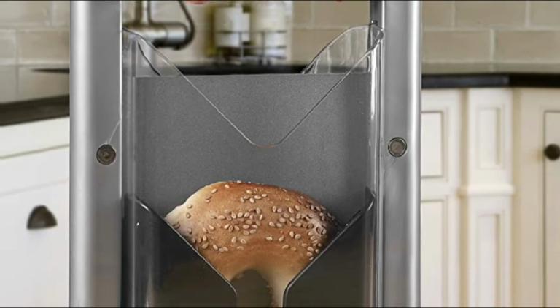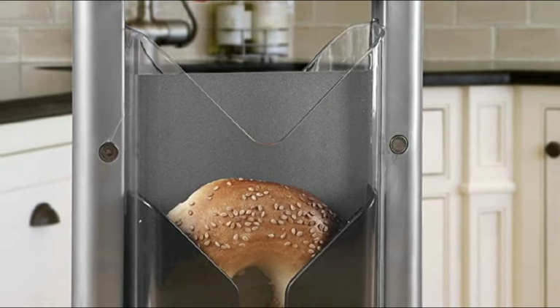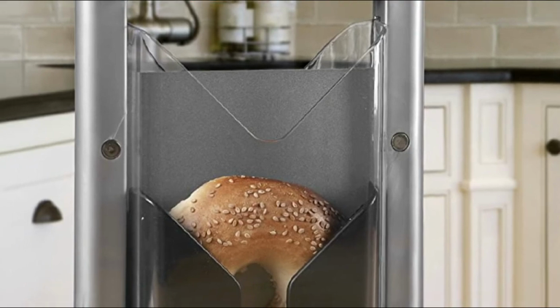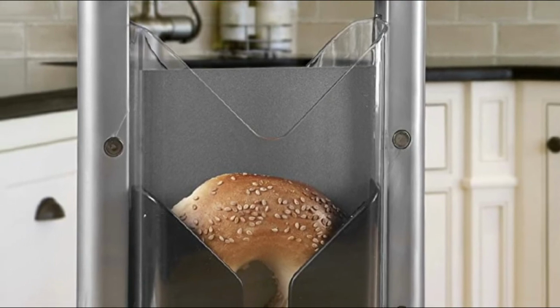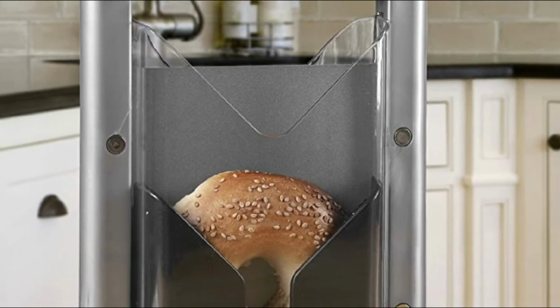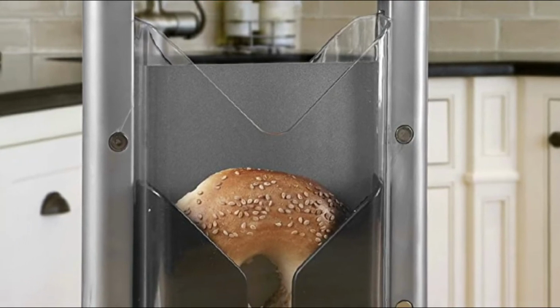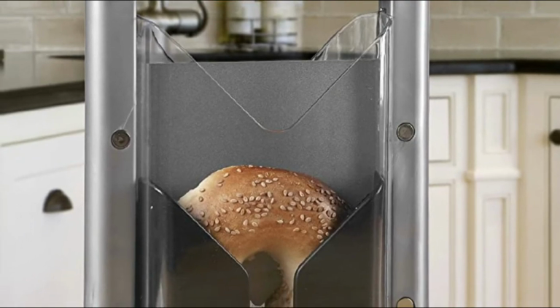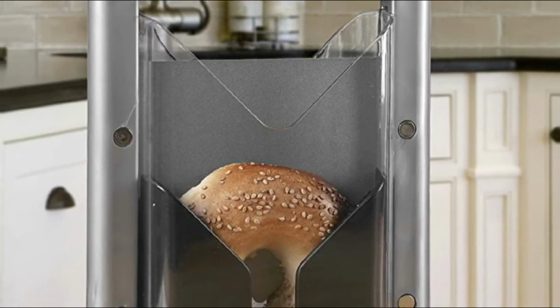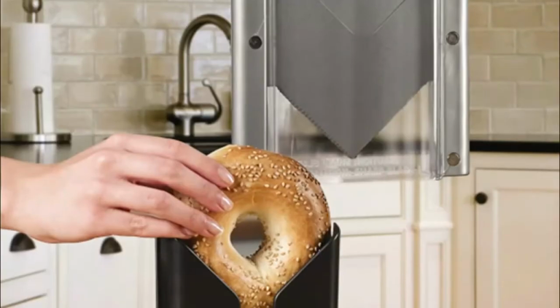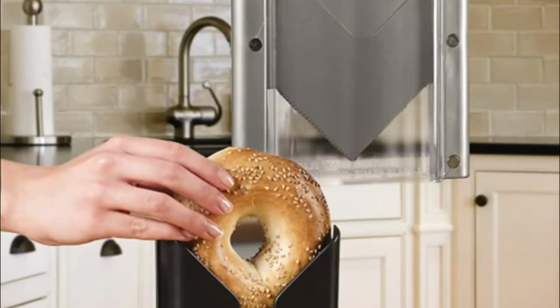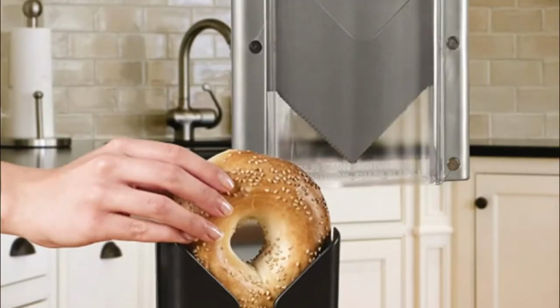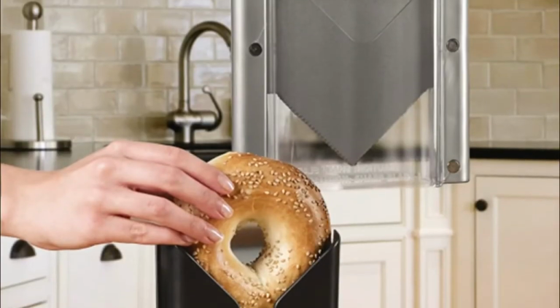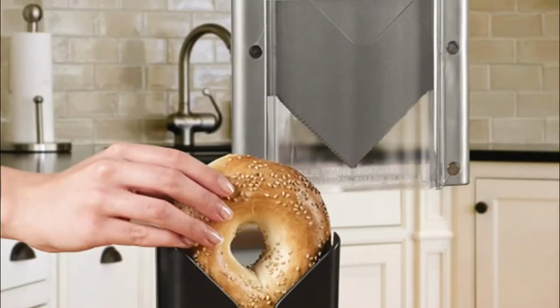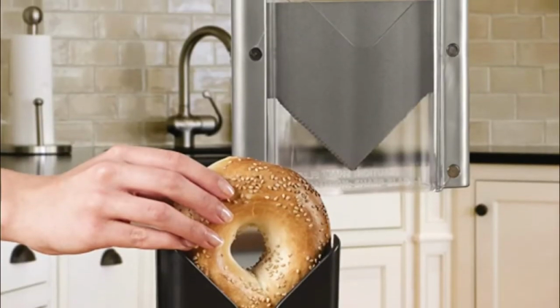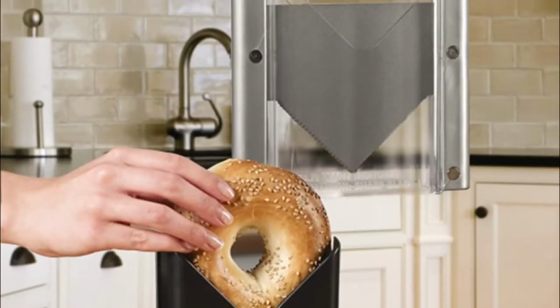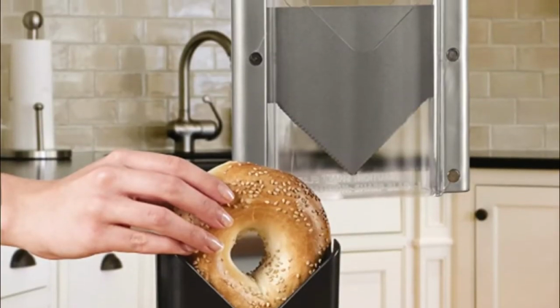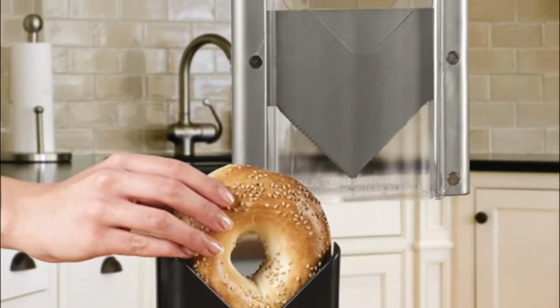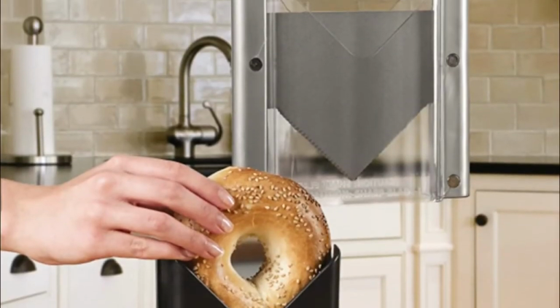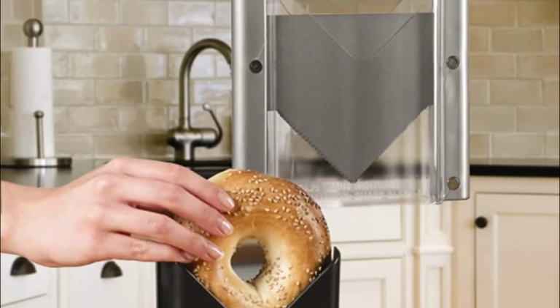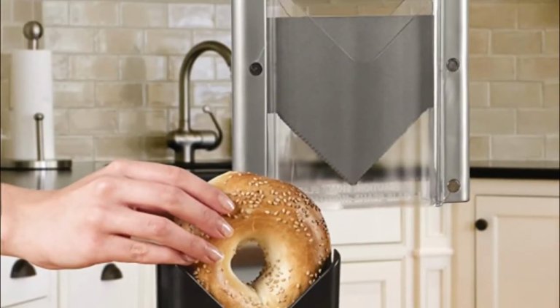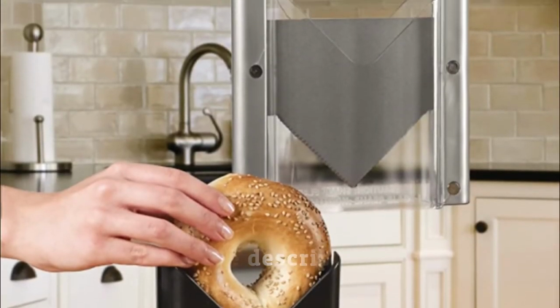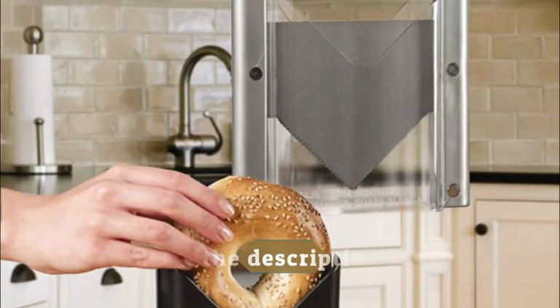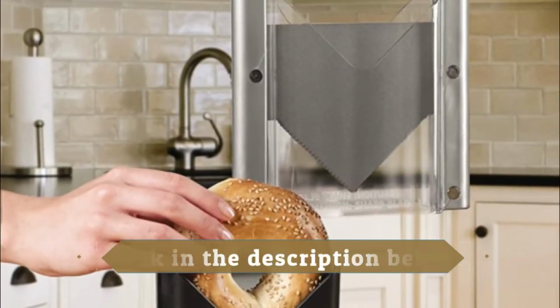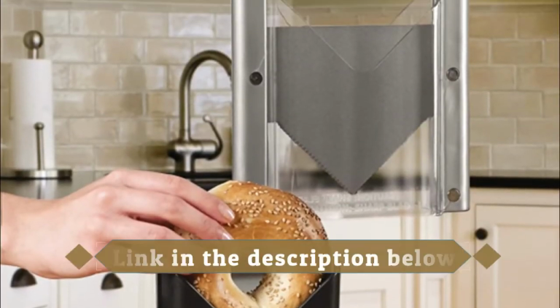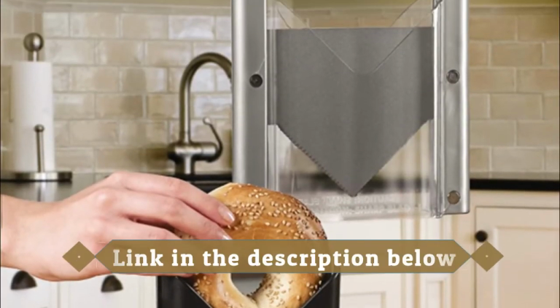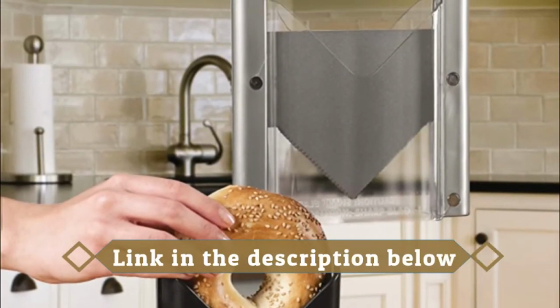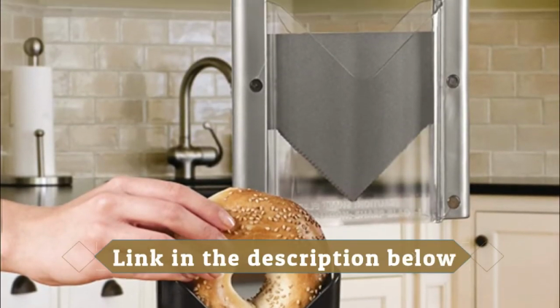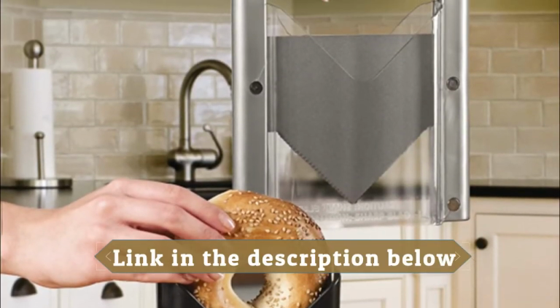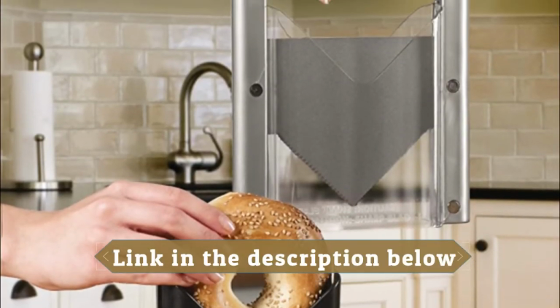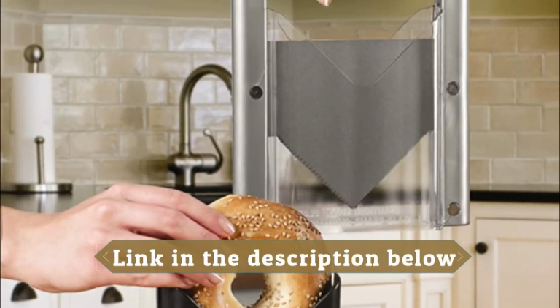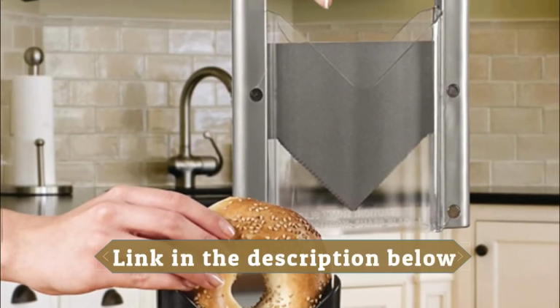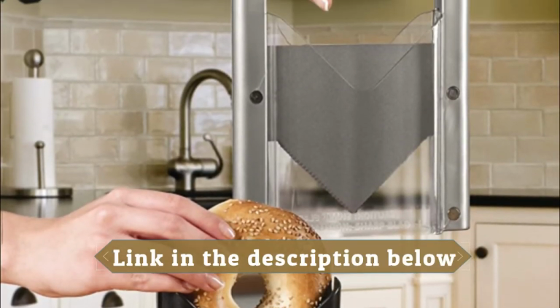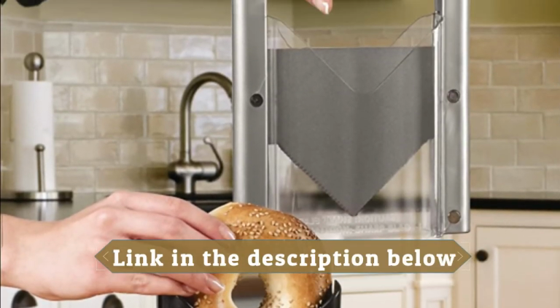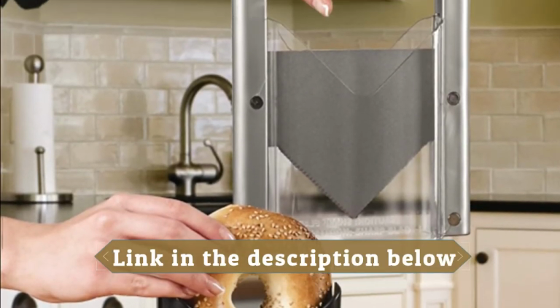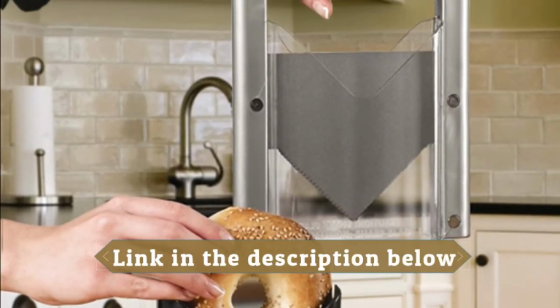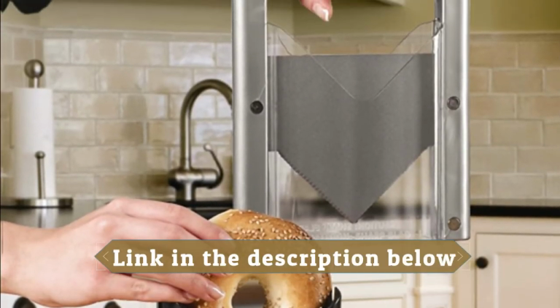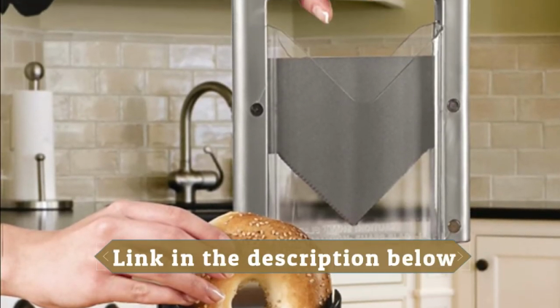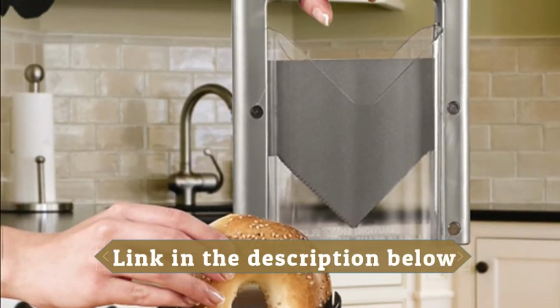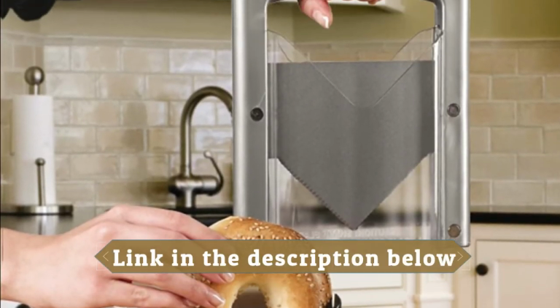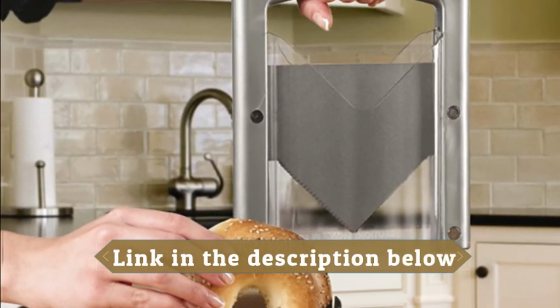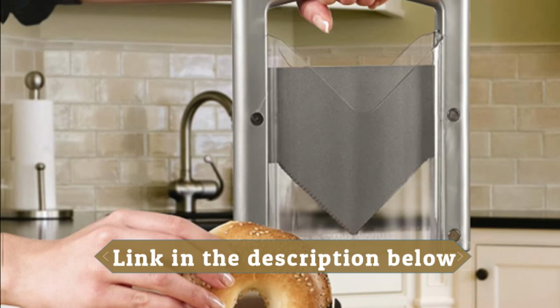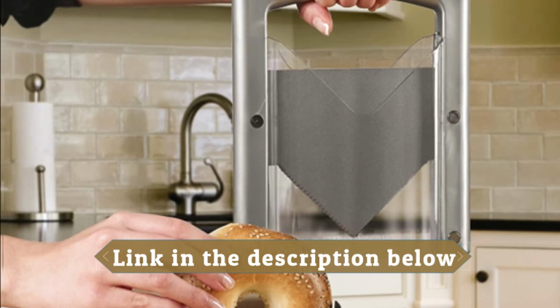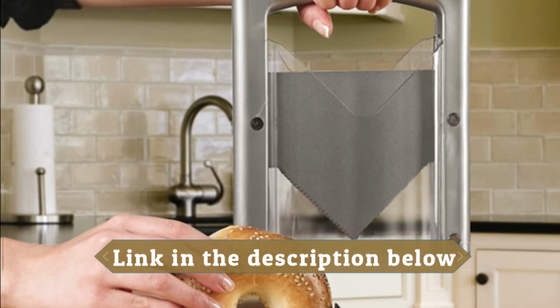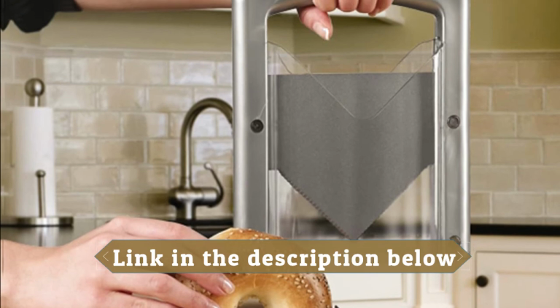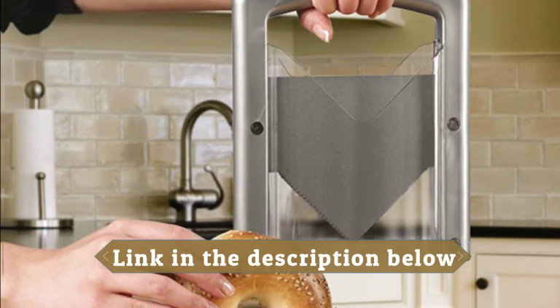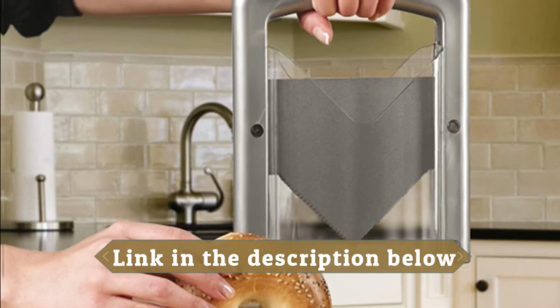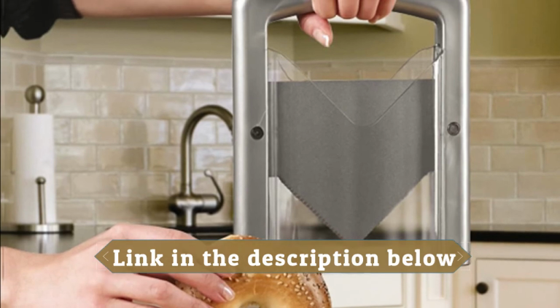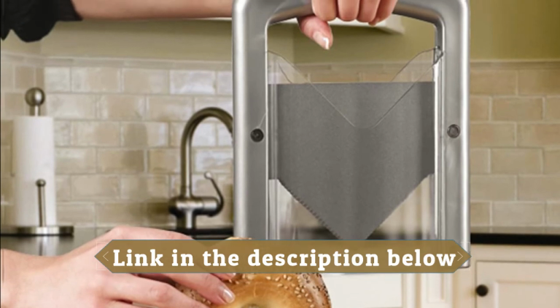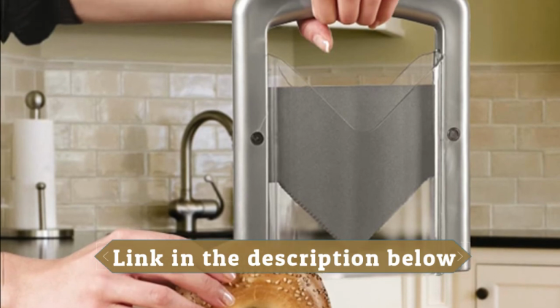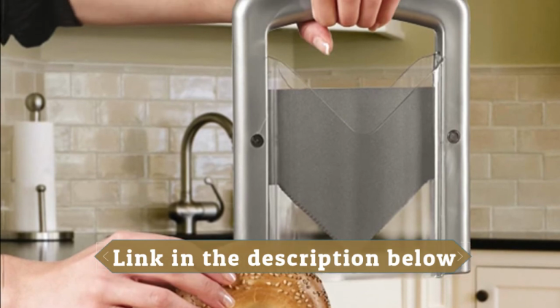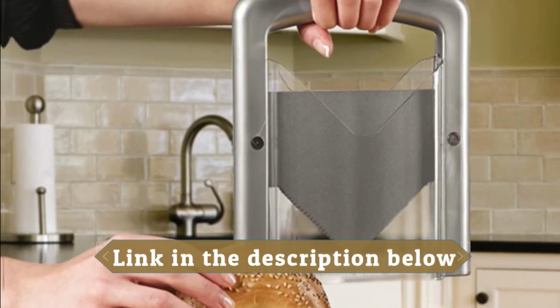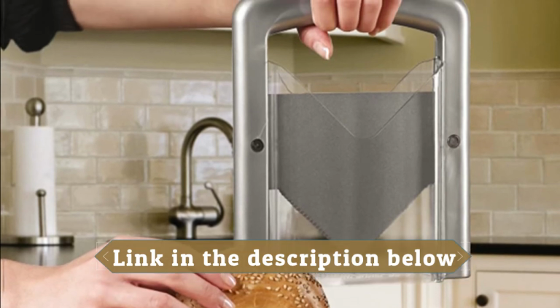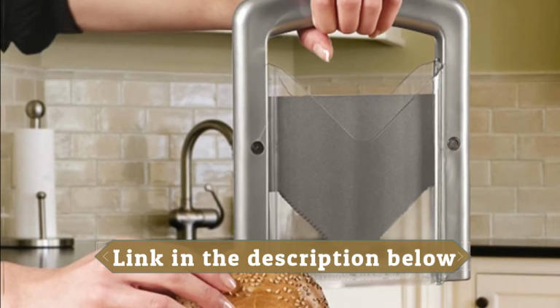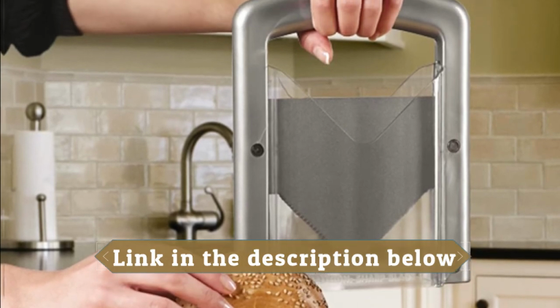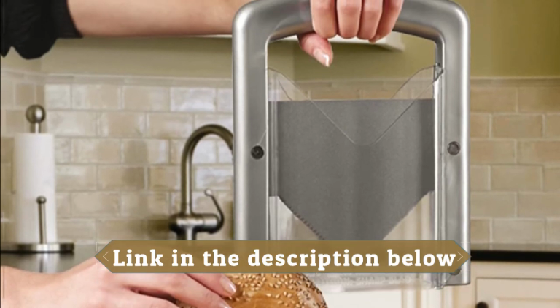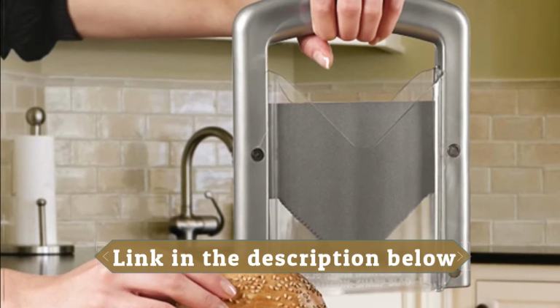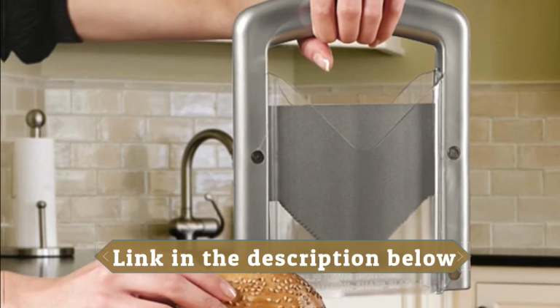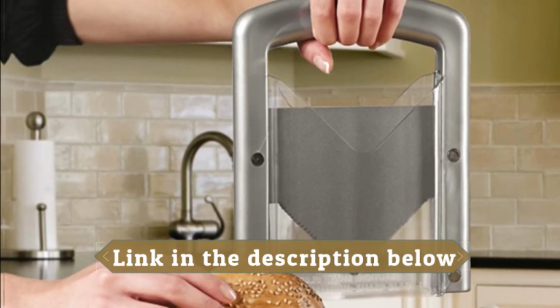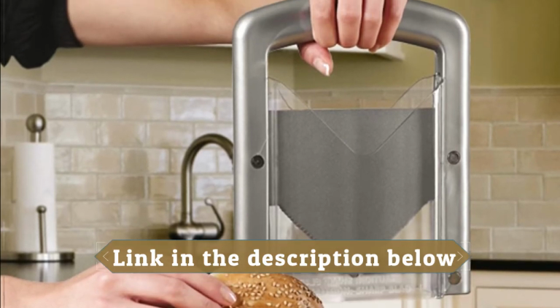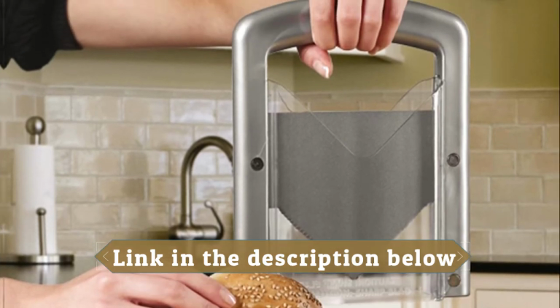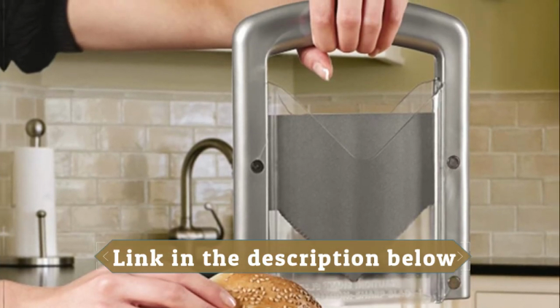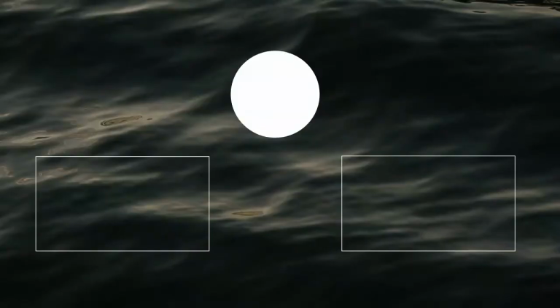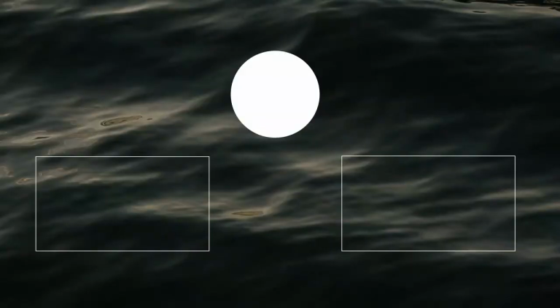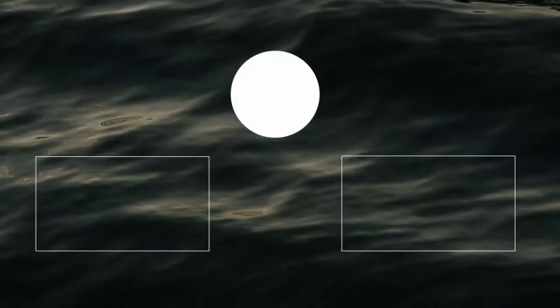The bagel slicer features a precision-ground serrated cutting edge and a non-stick silent-coated blade for smooth slicing and durability.